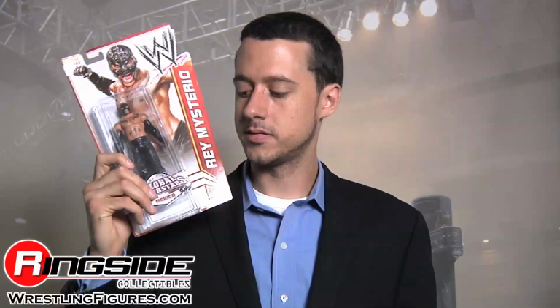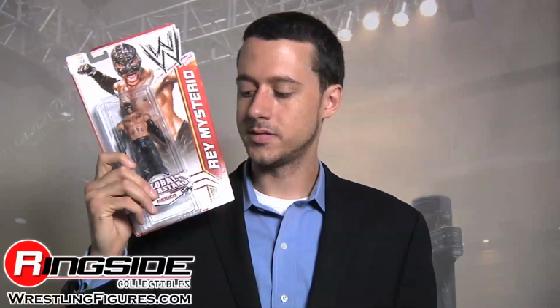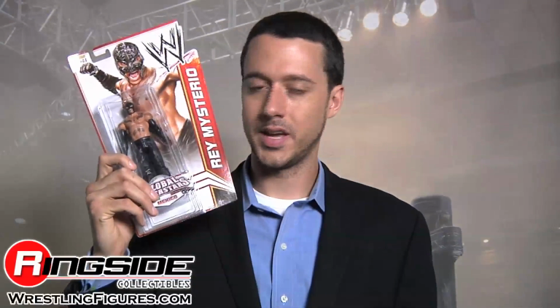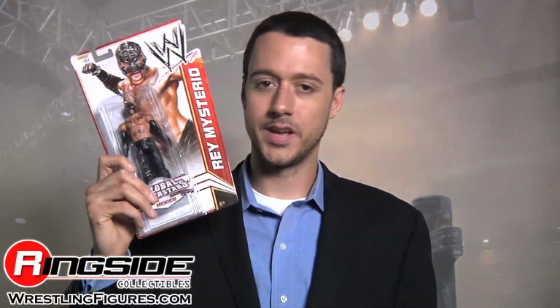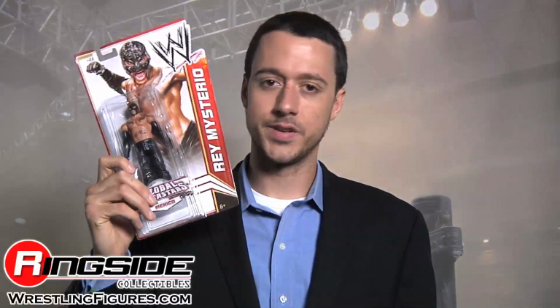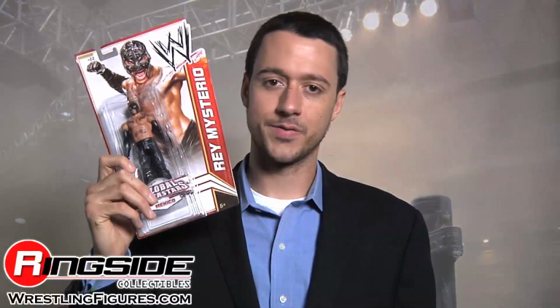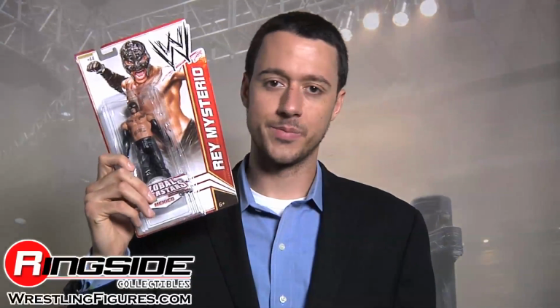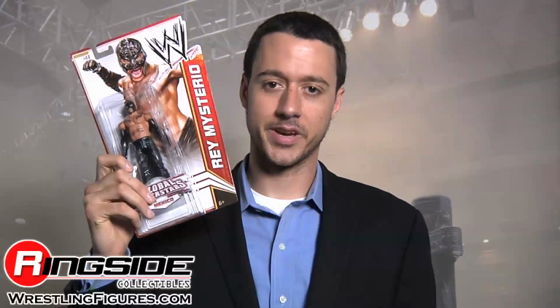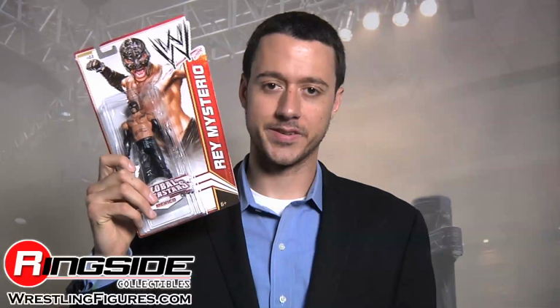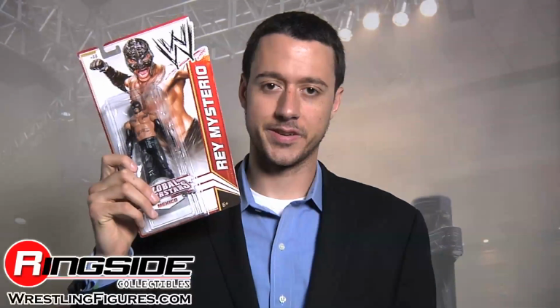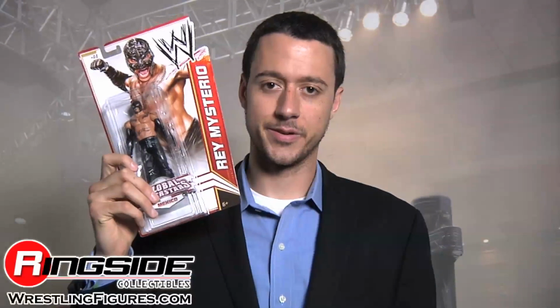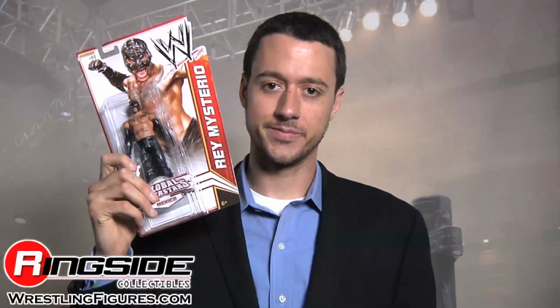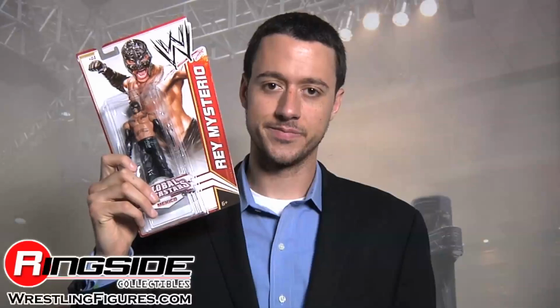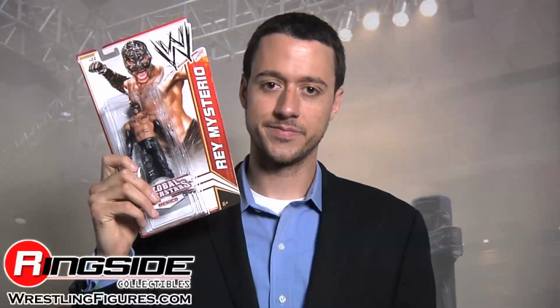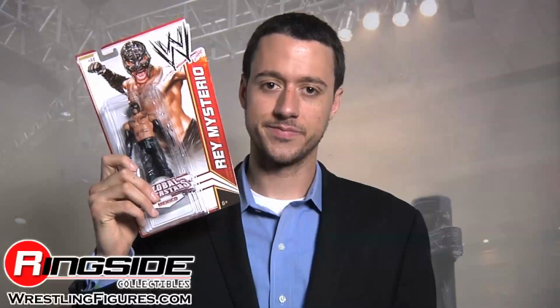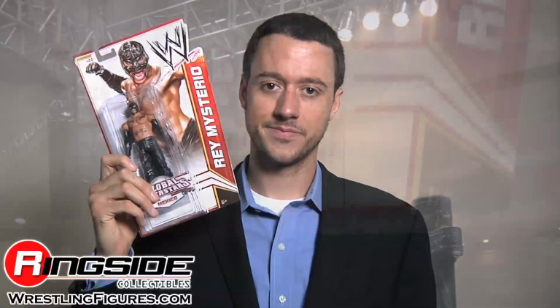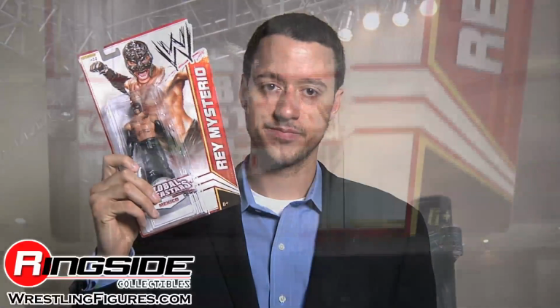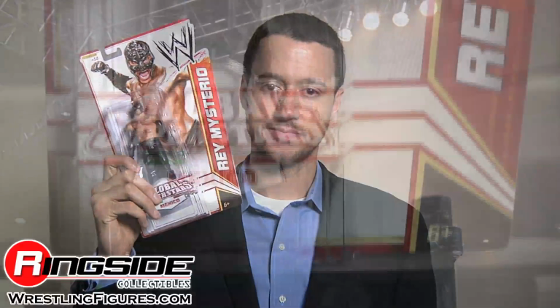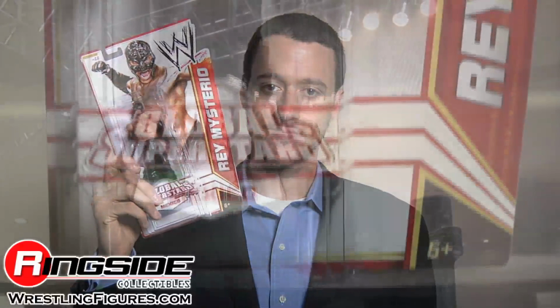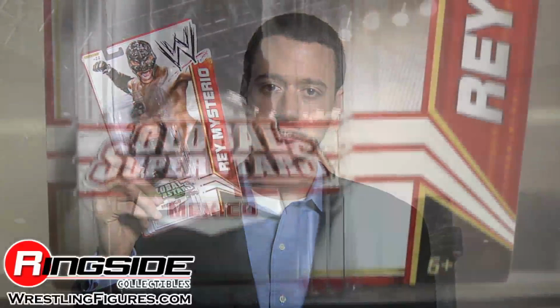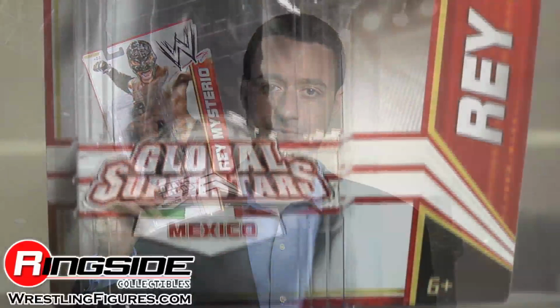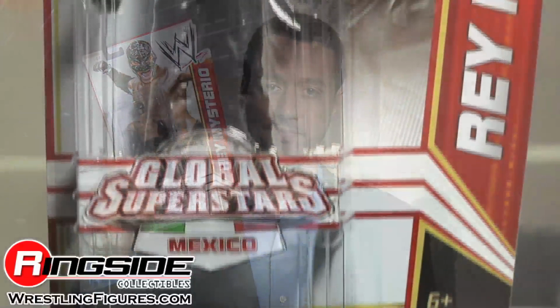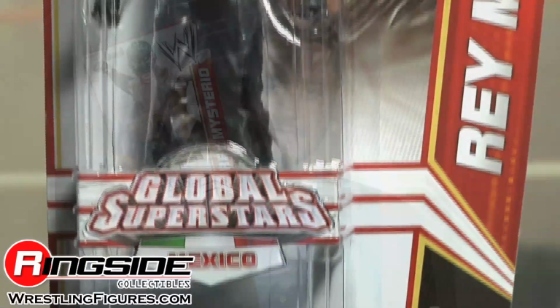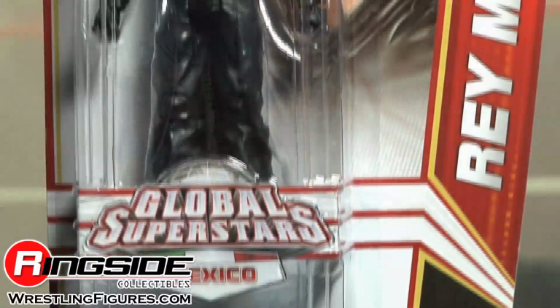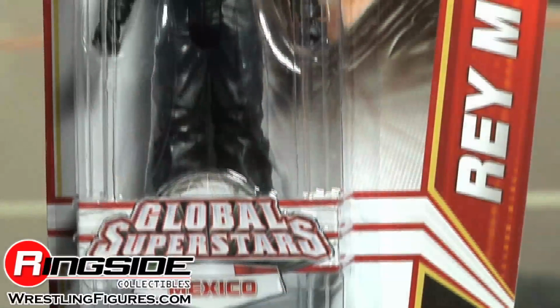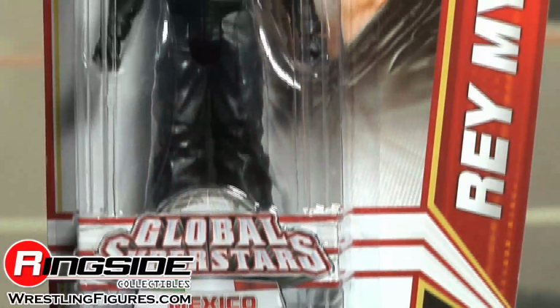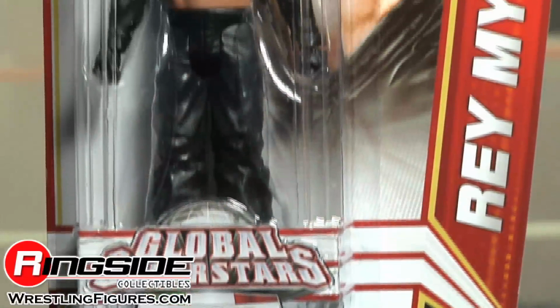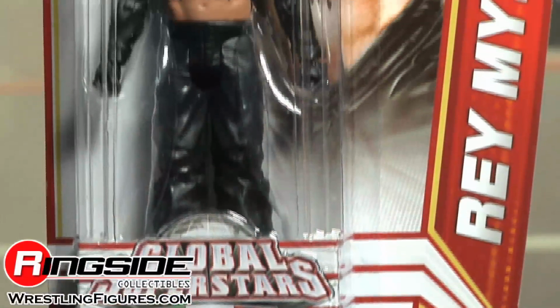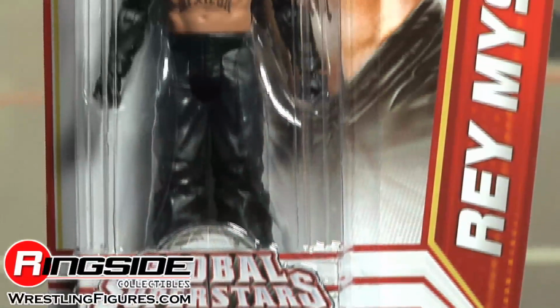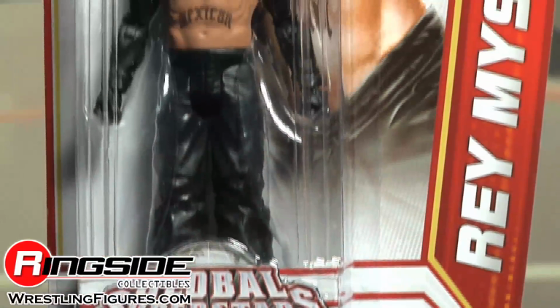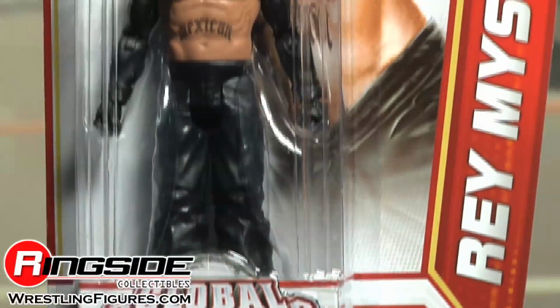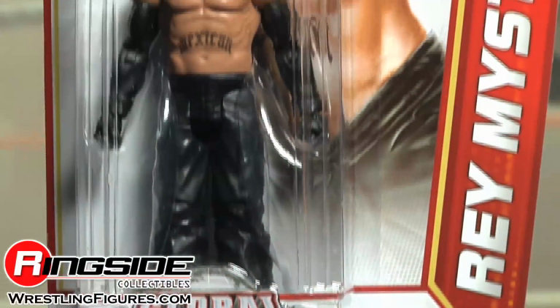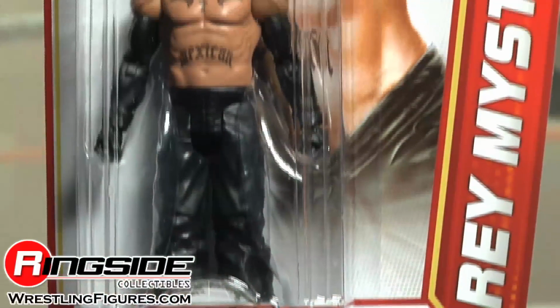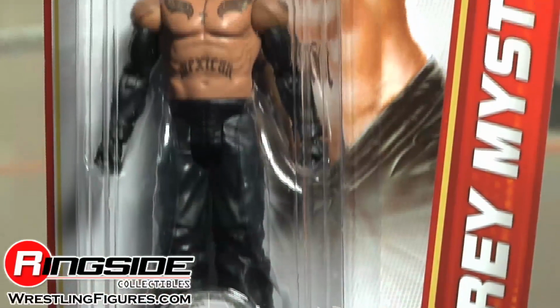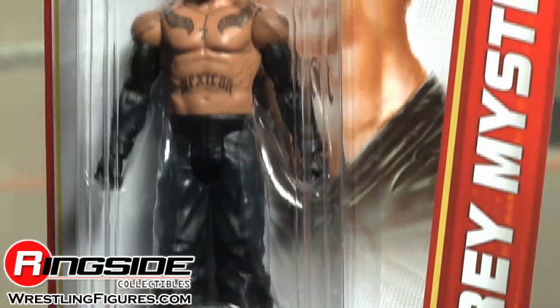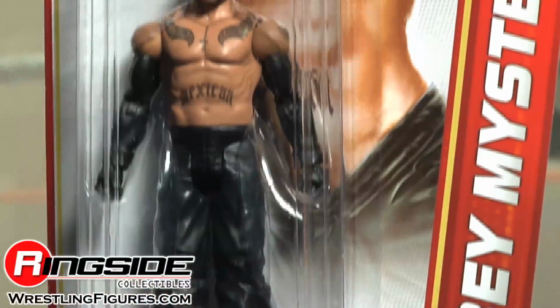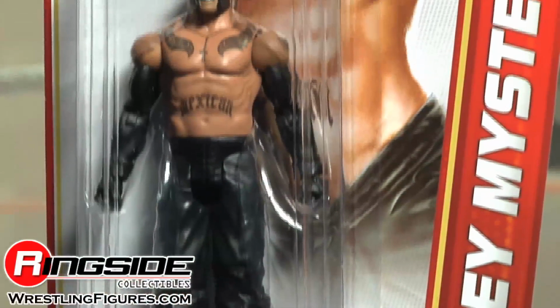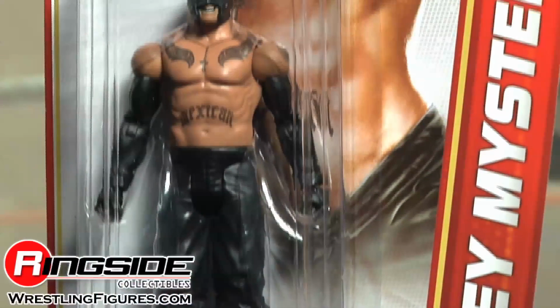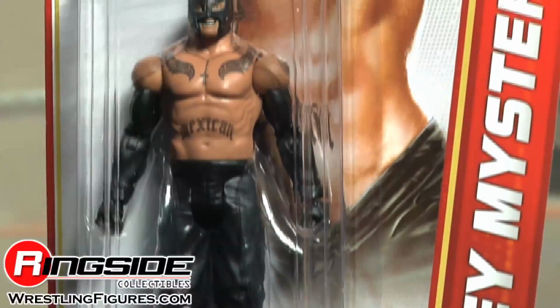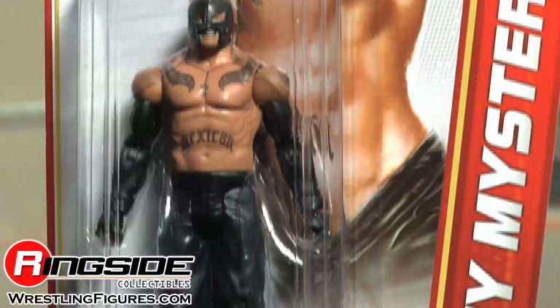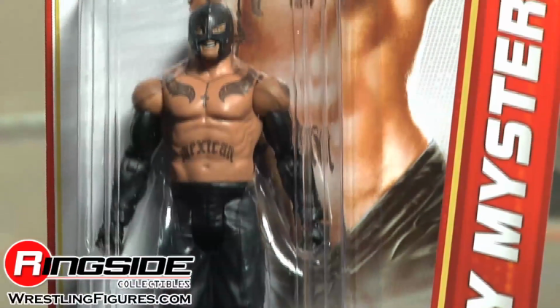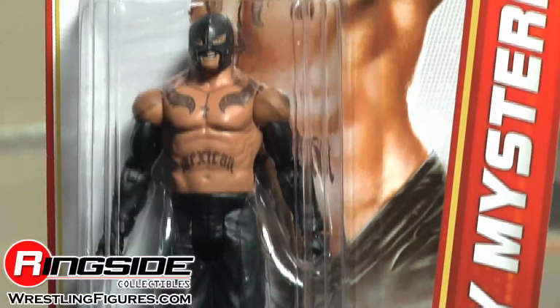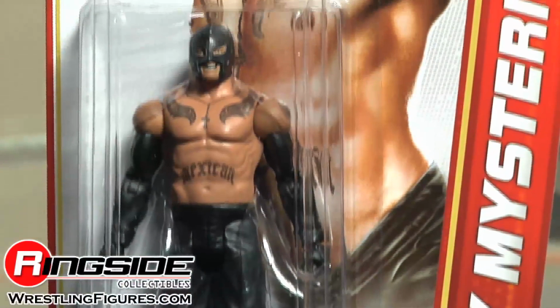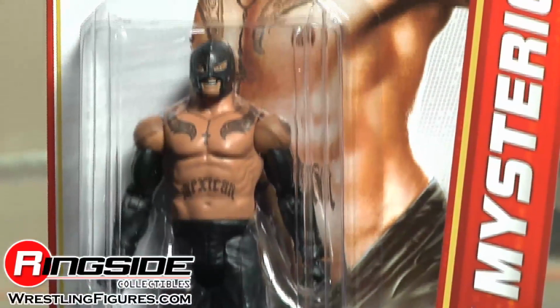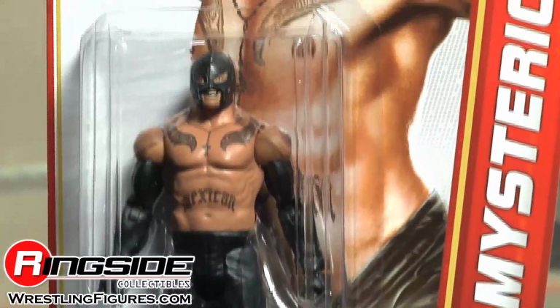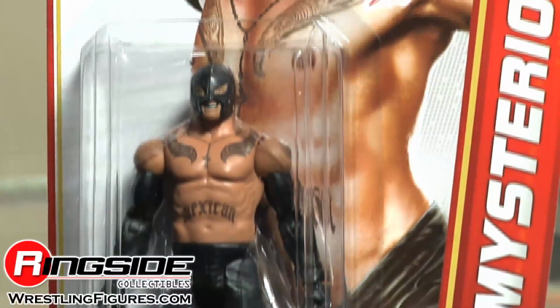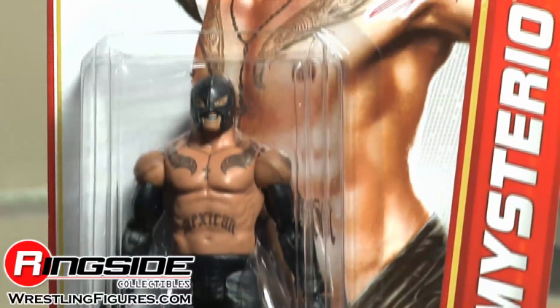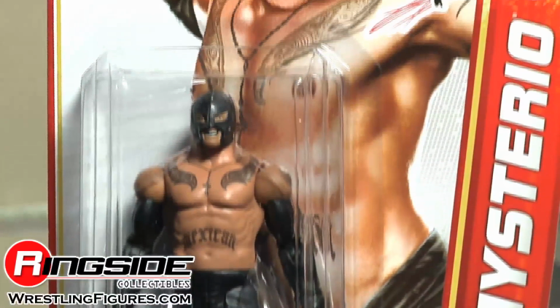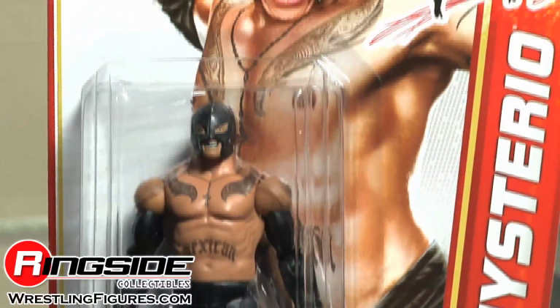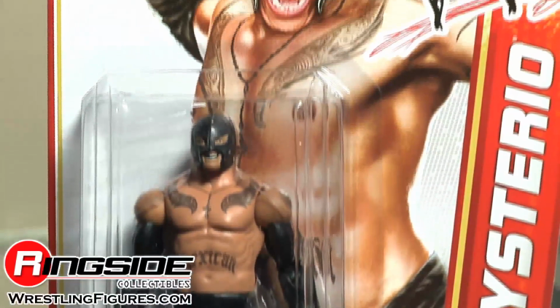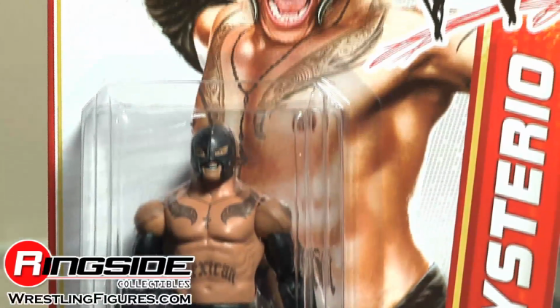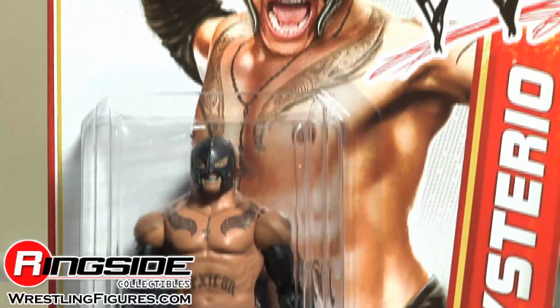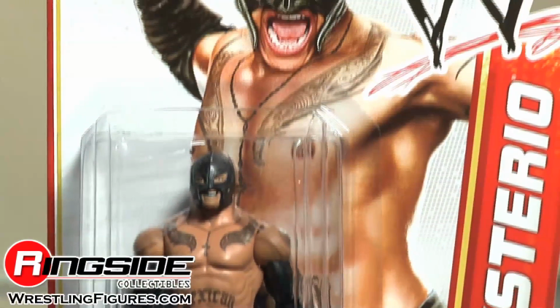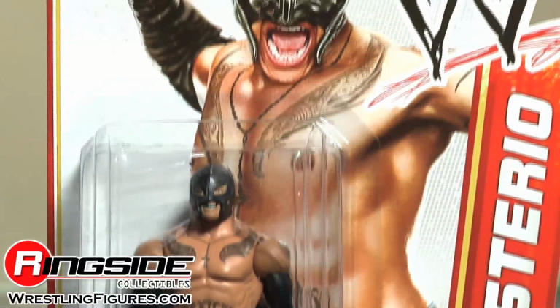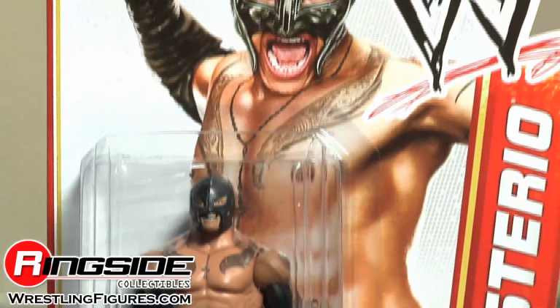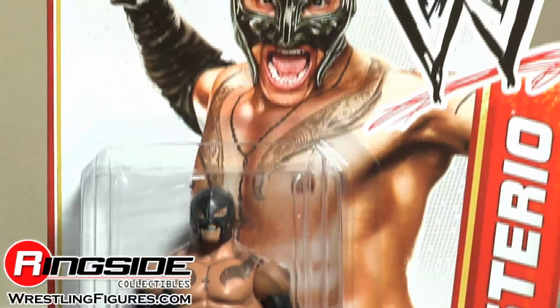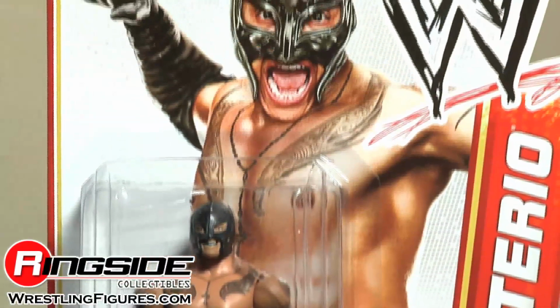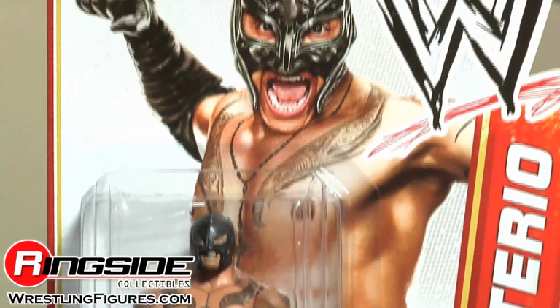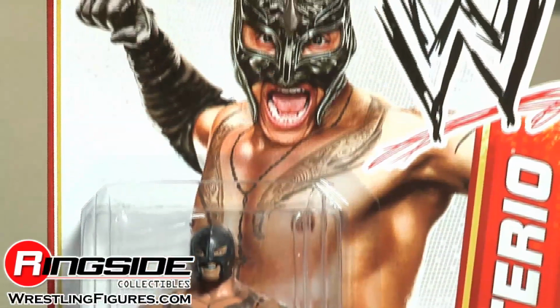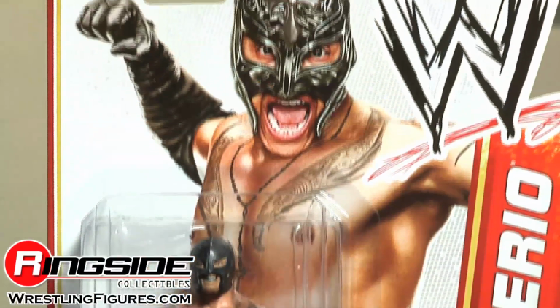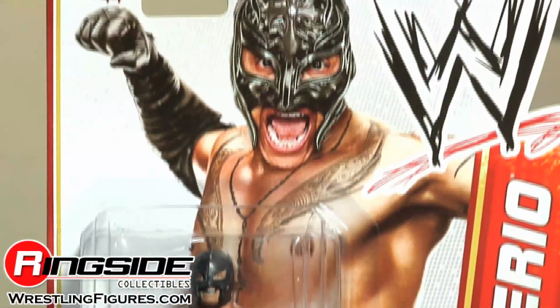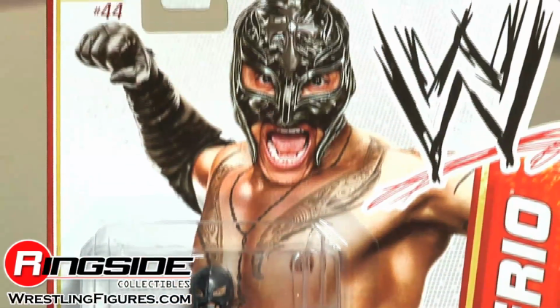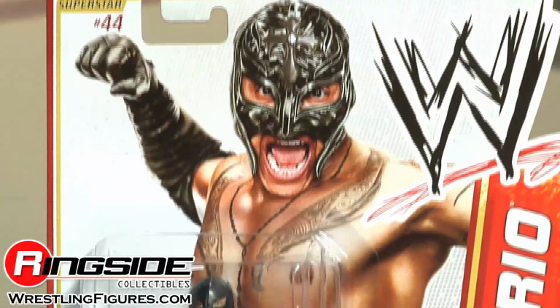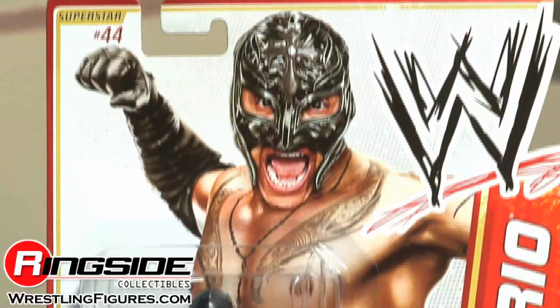And he's from Mexico. Rey Rey comes in Global Superstars packaging. He's from Mexico, like I said.